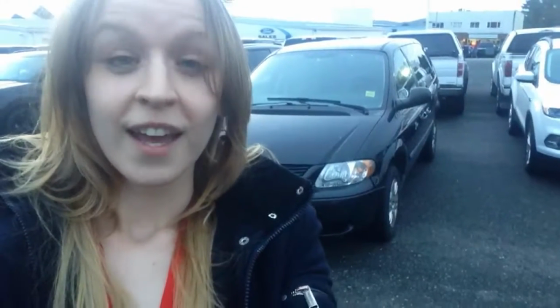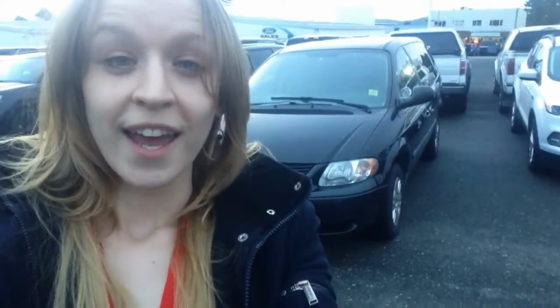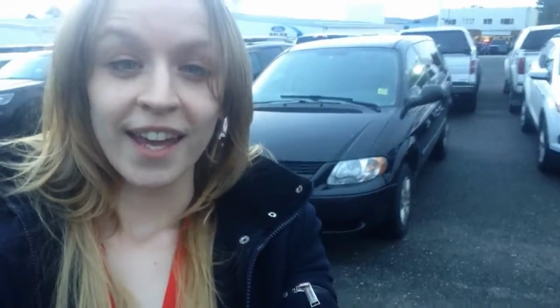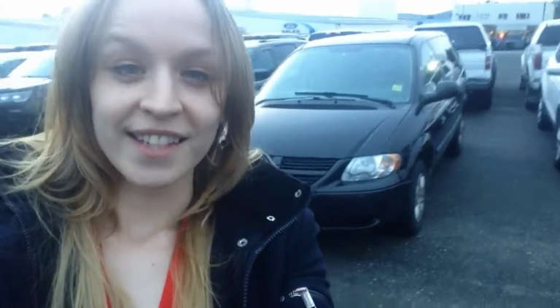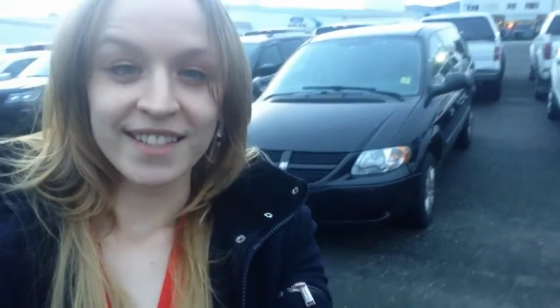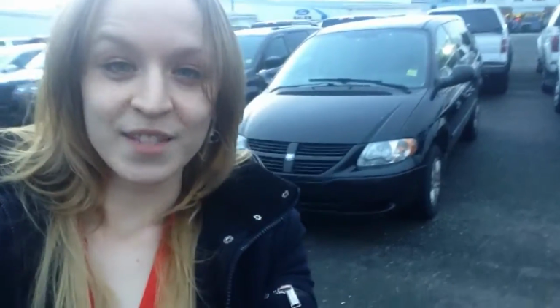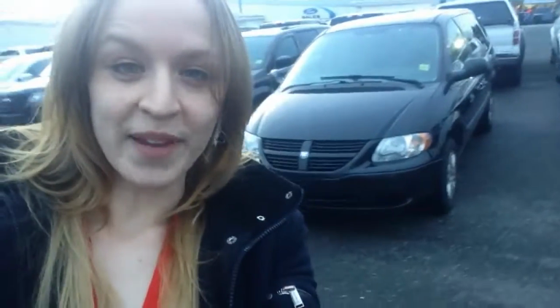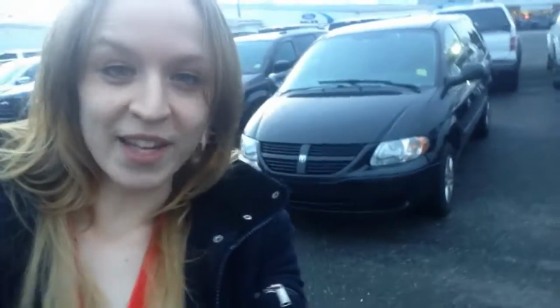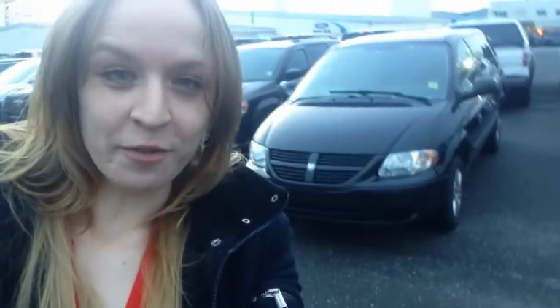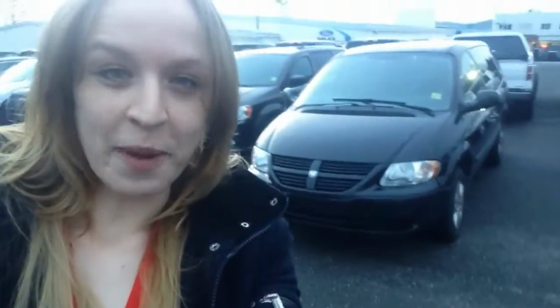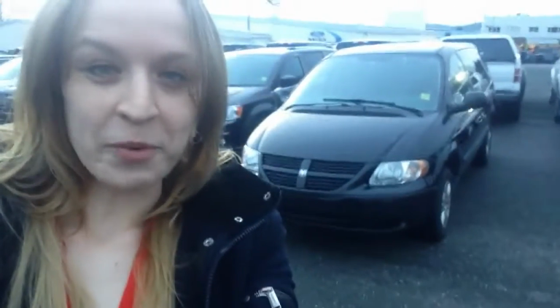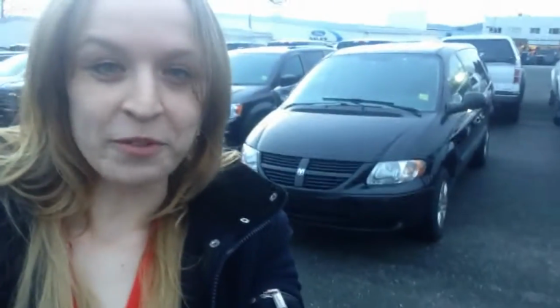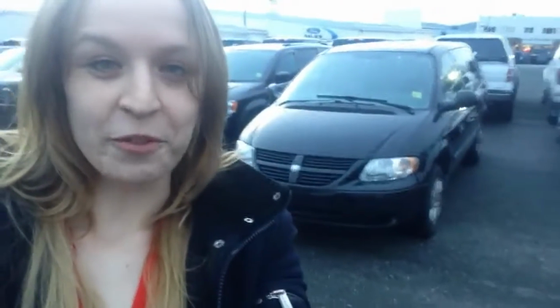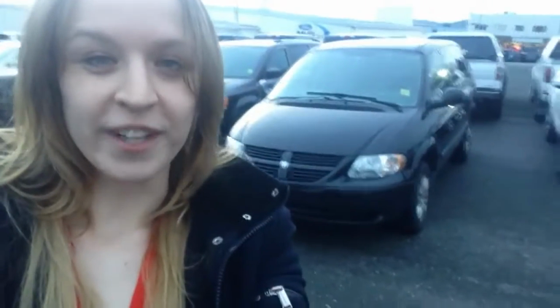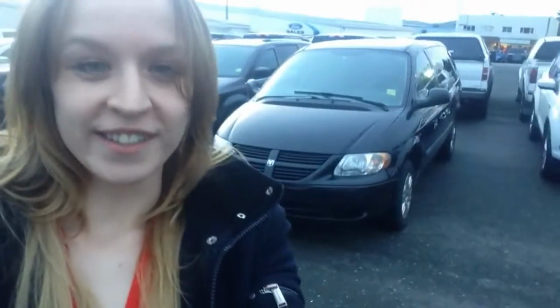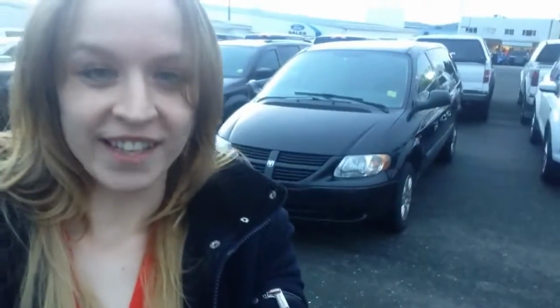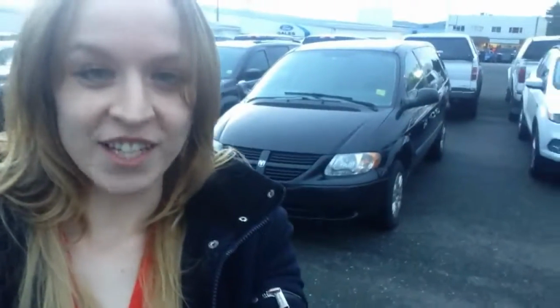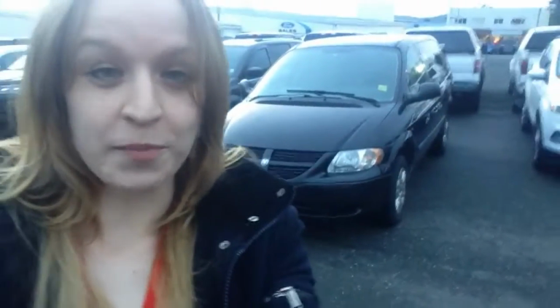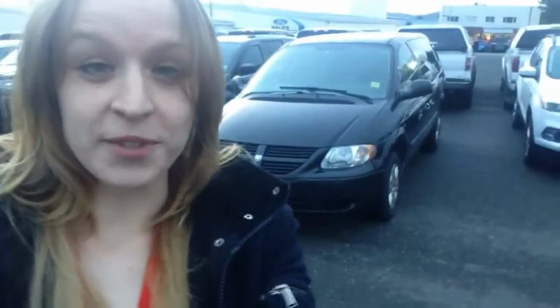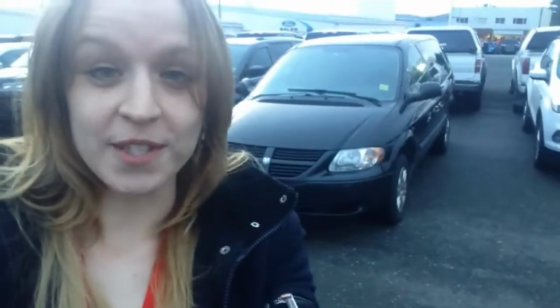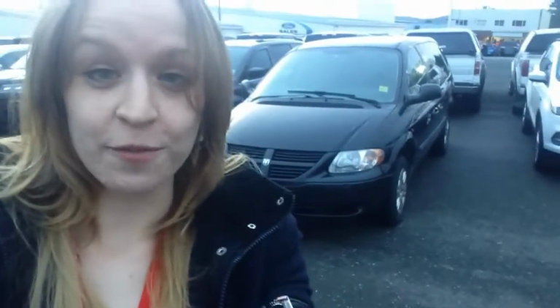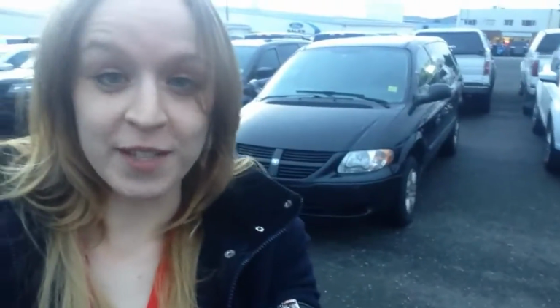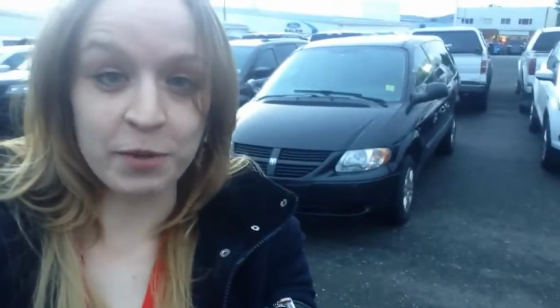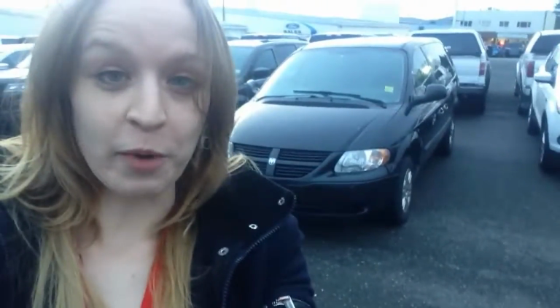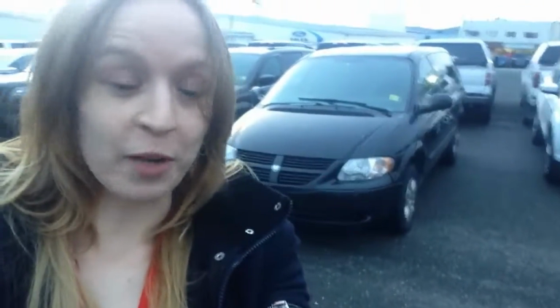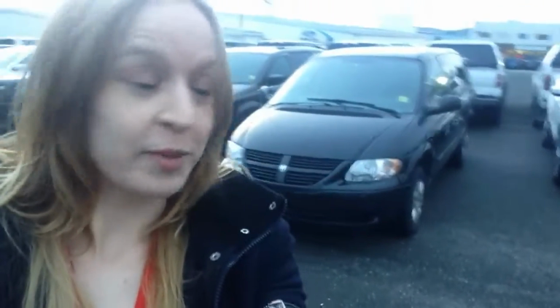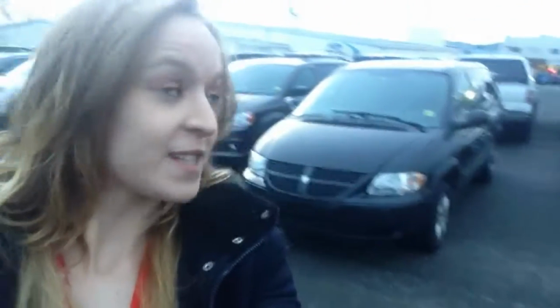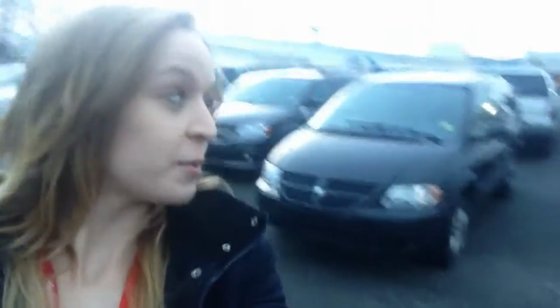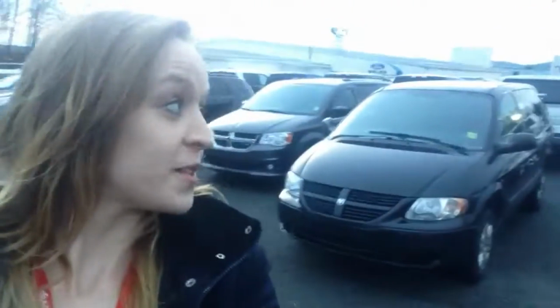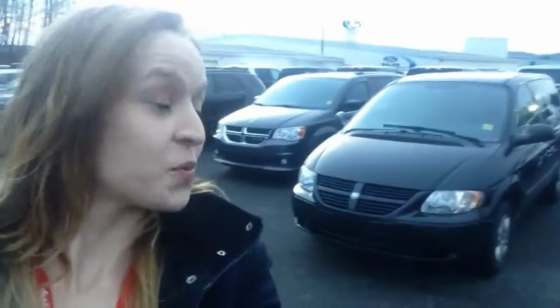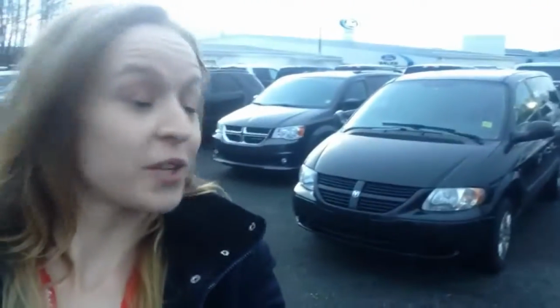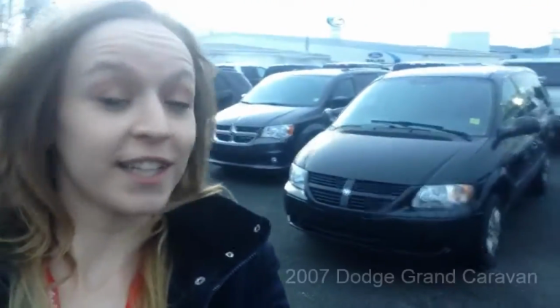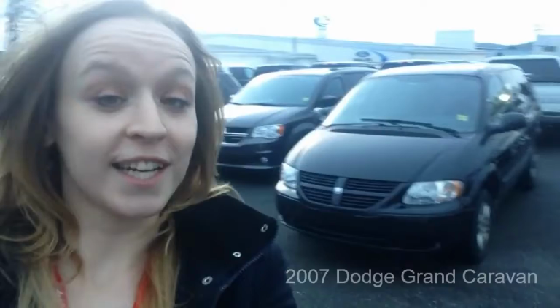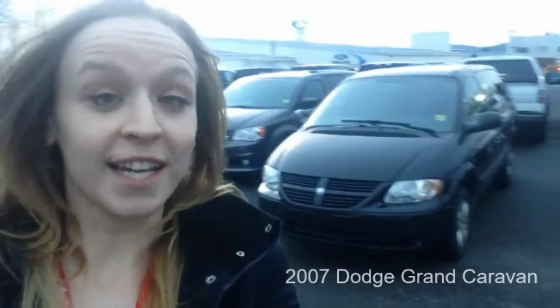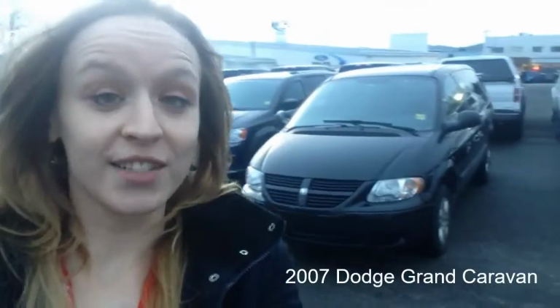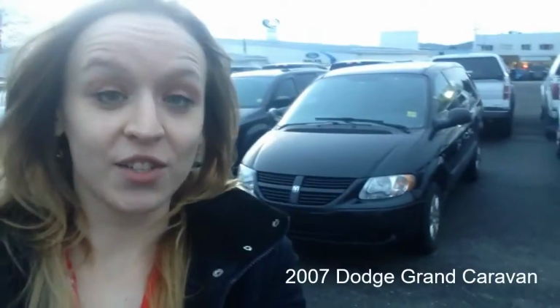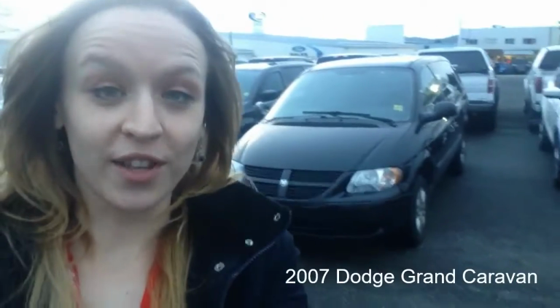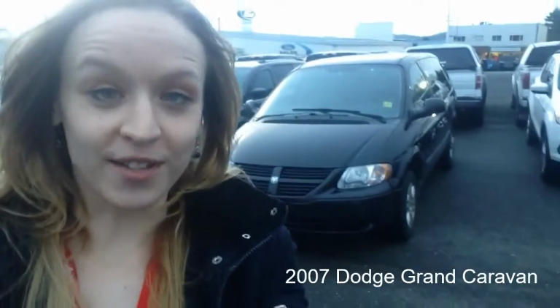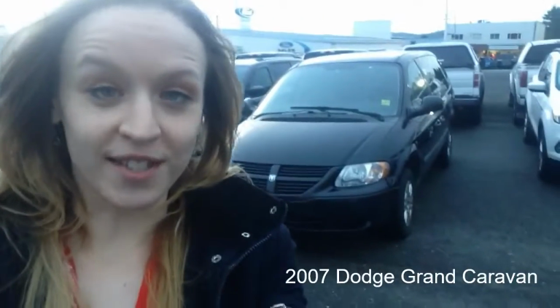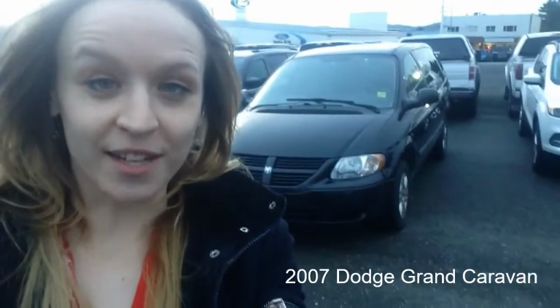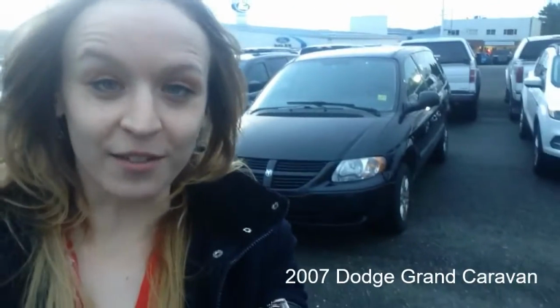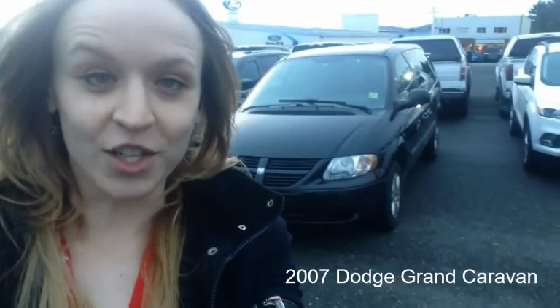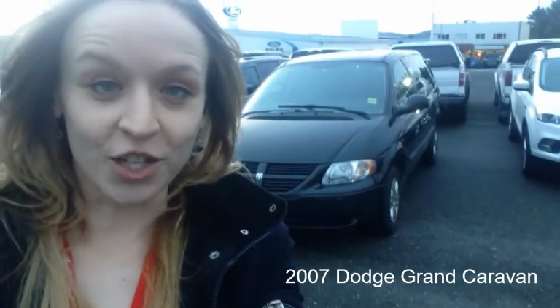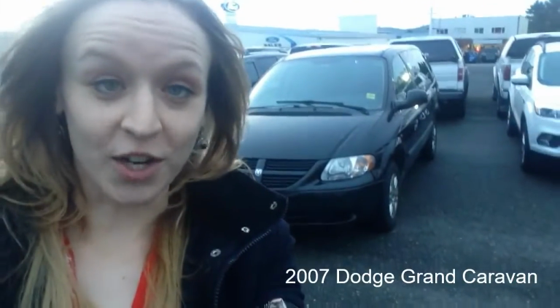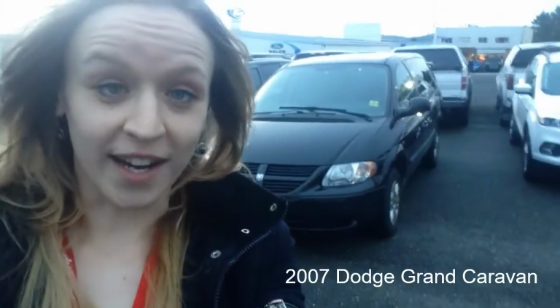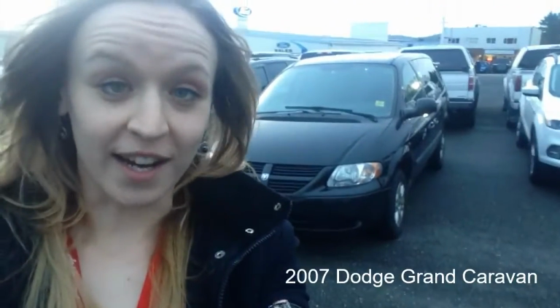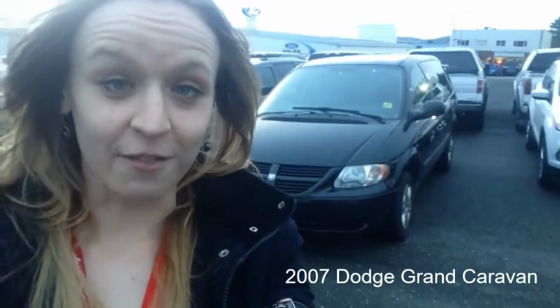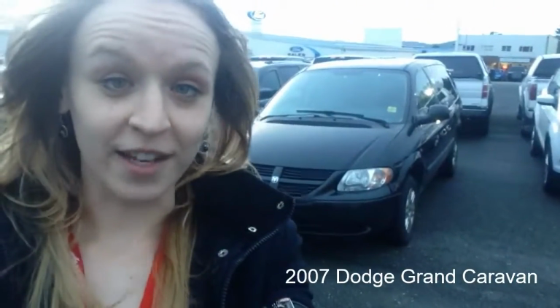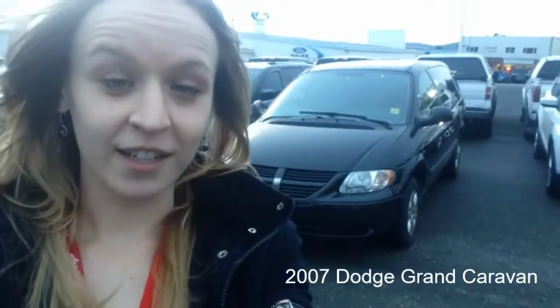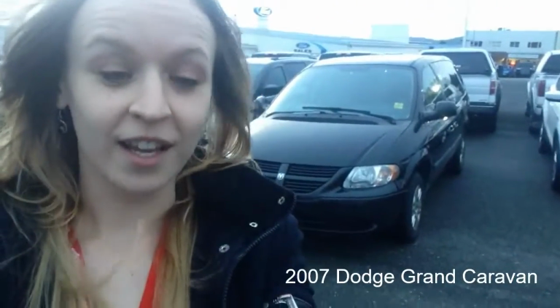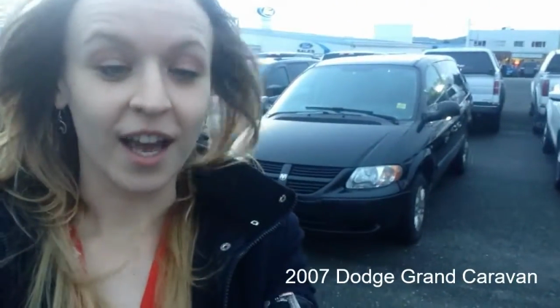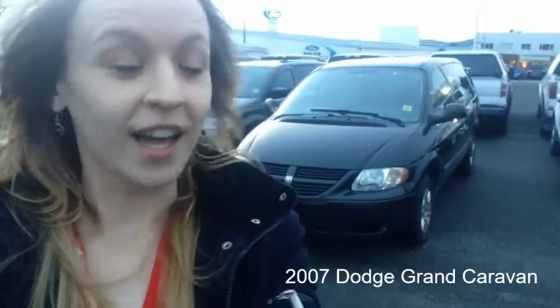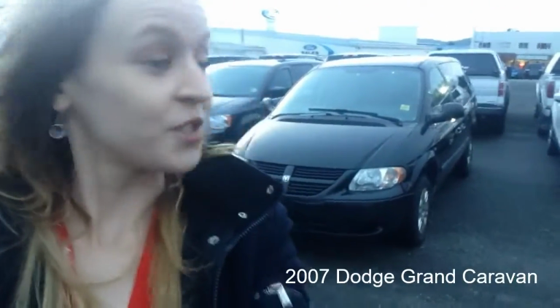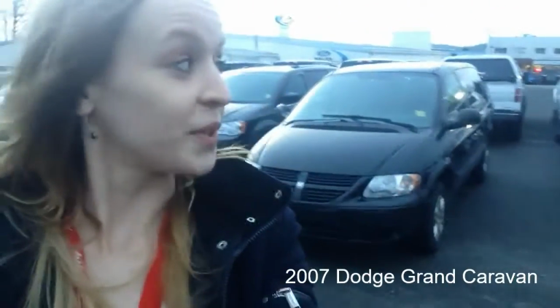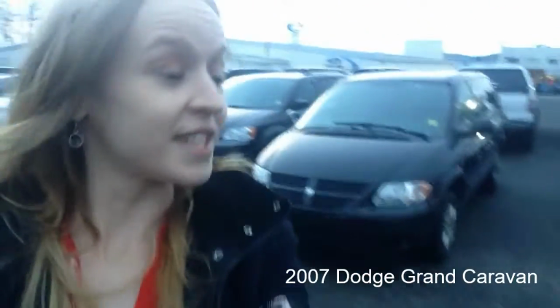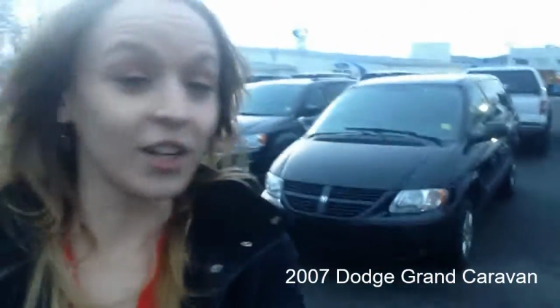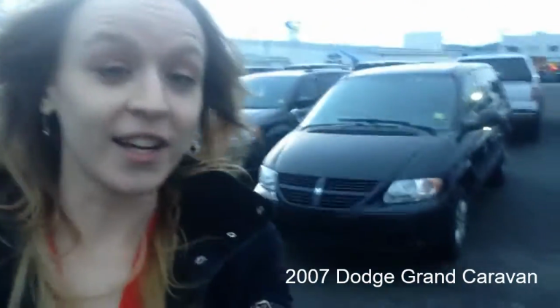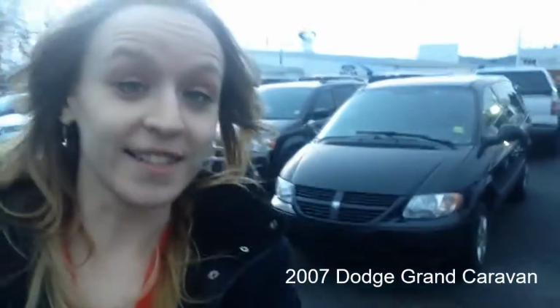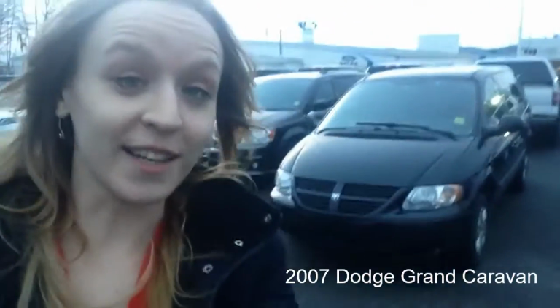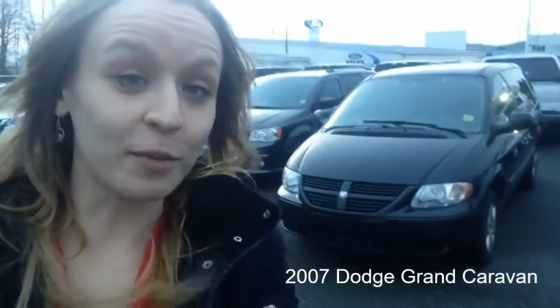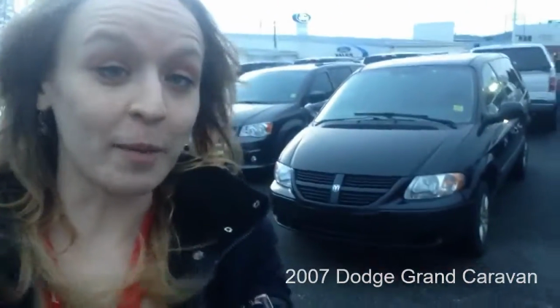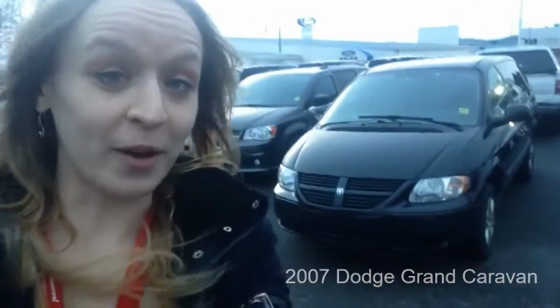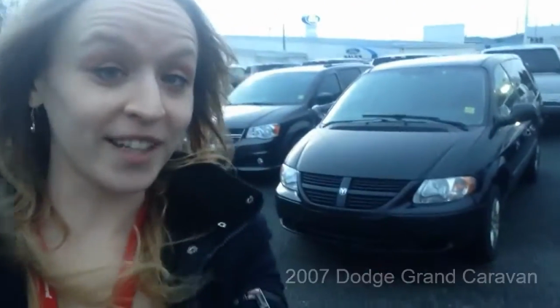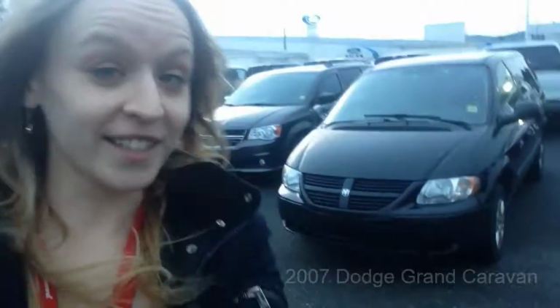Hey guys, it's Becky from Applewood Ford. I just posted to Facebook Marketplace about this really nice 2007 Dodge Grand Caravan. I just want to tell you guys a little bit about it.